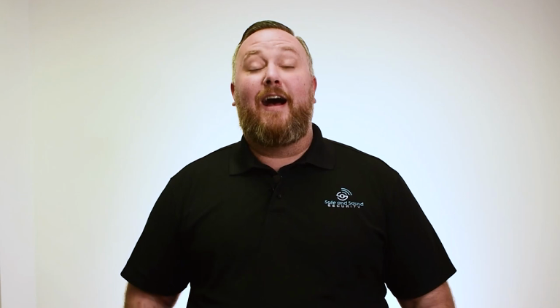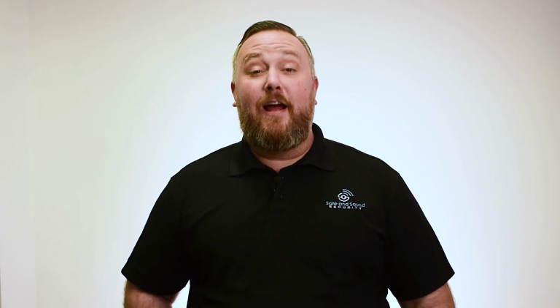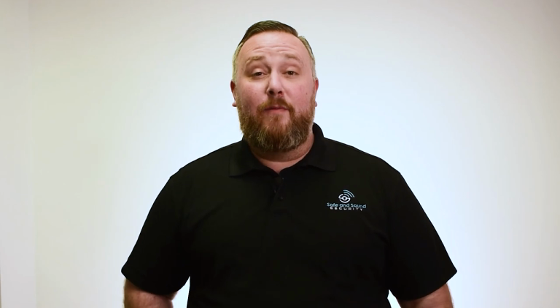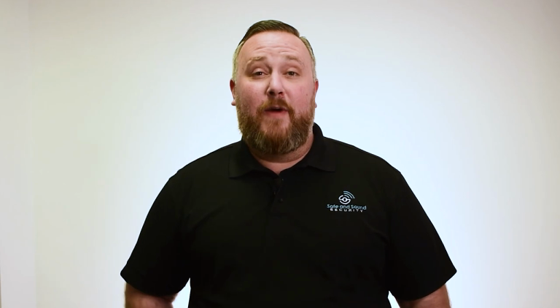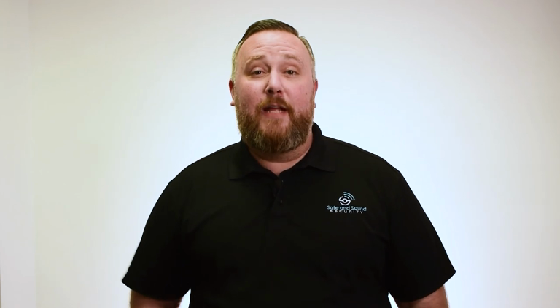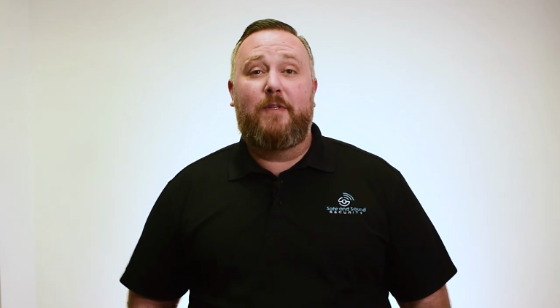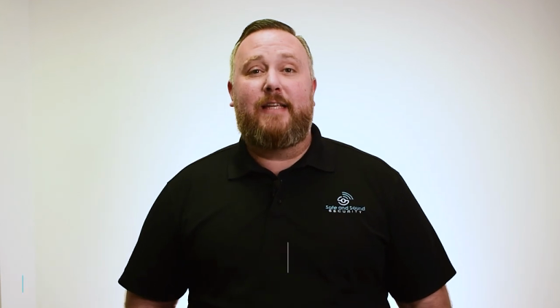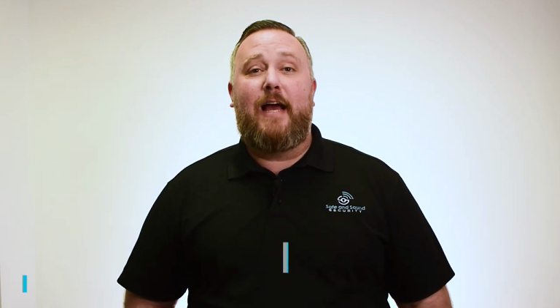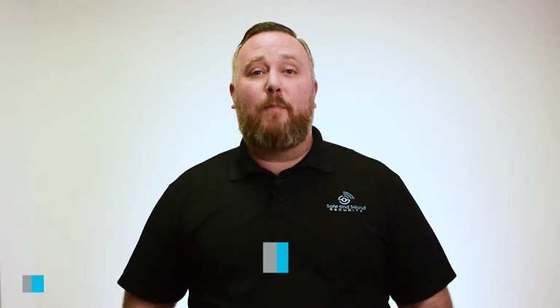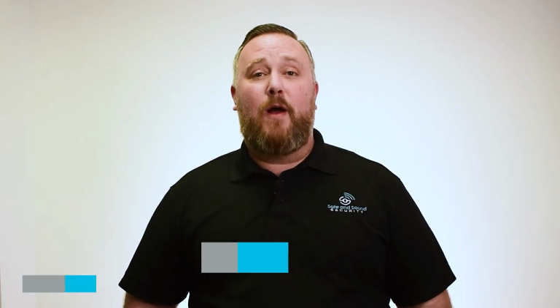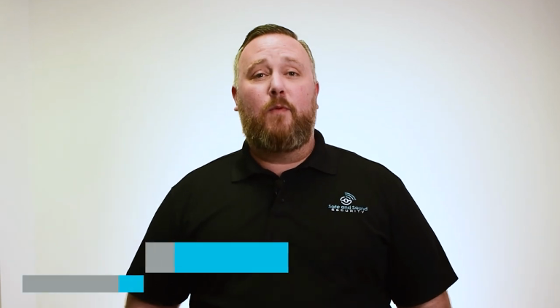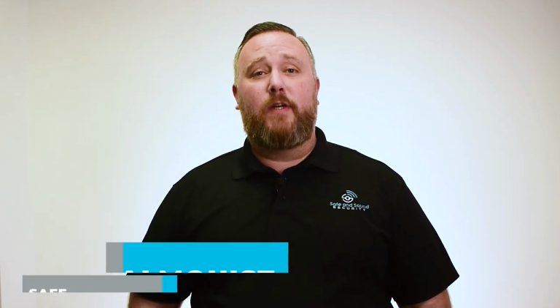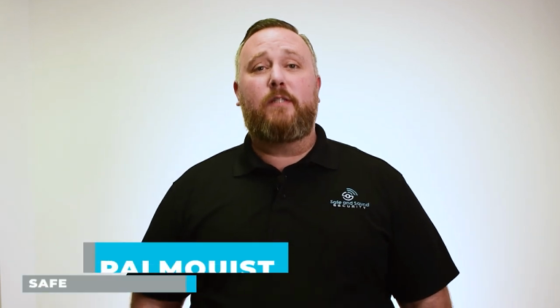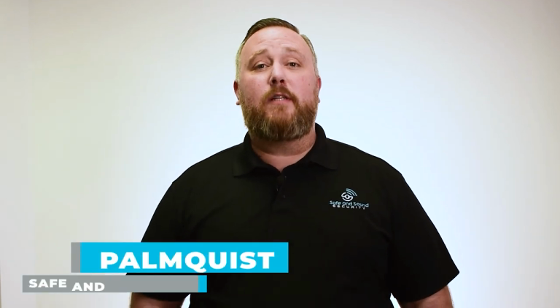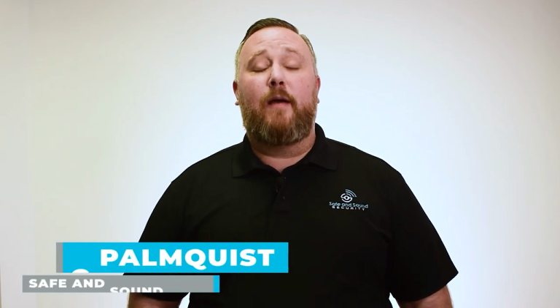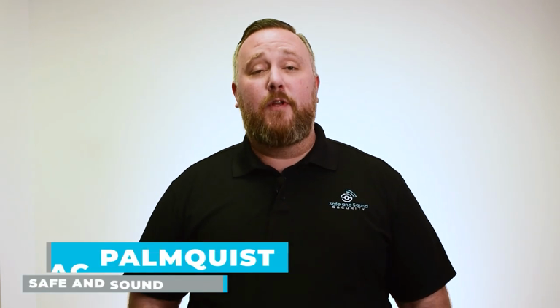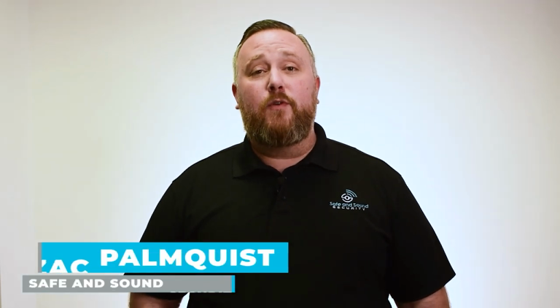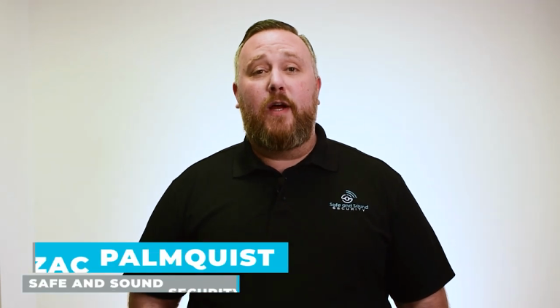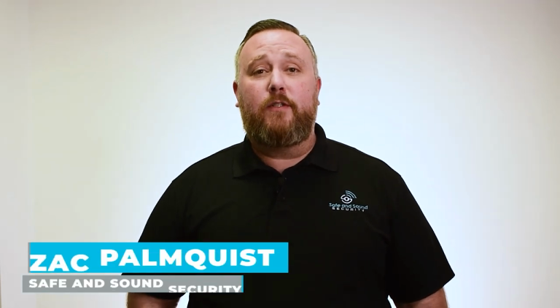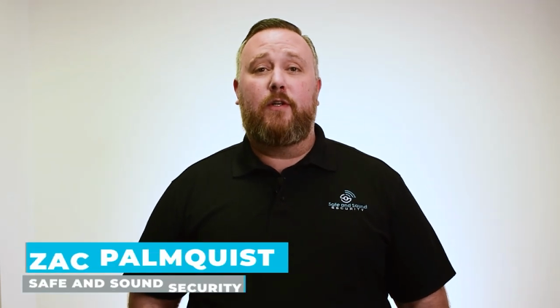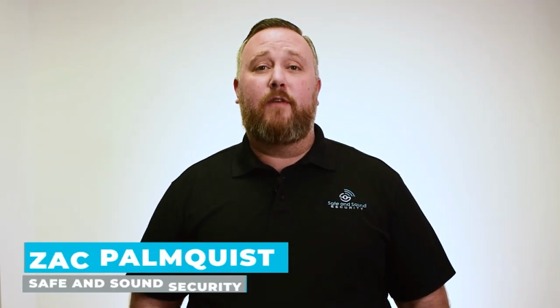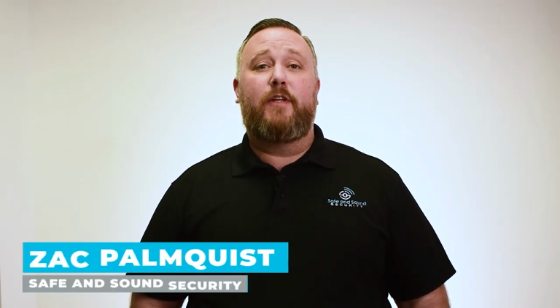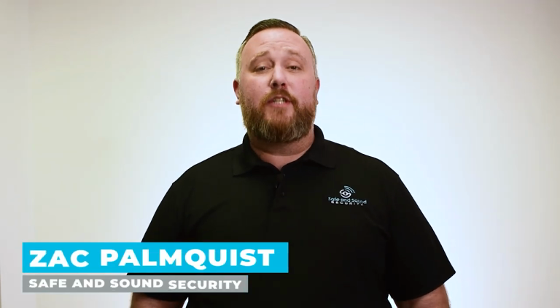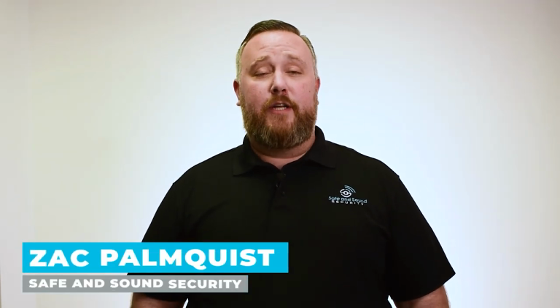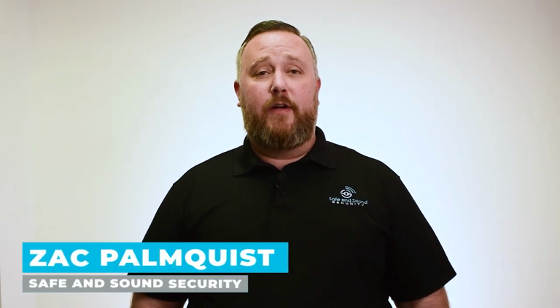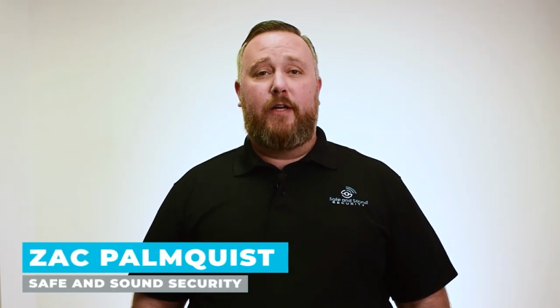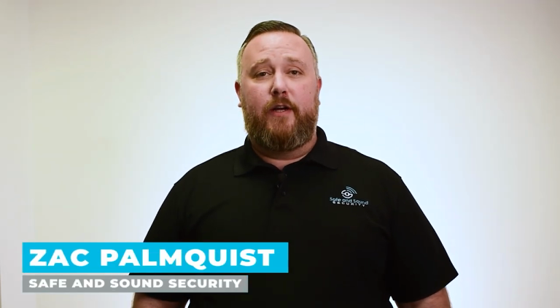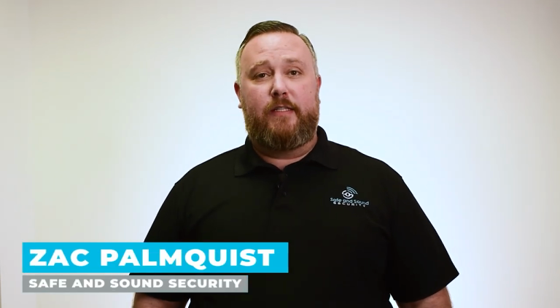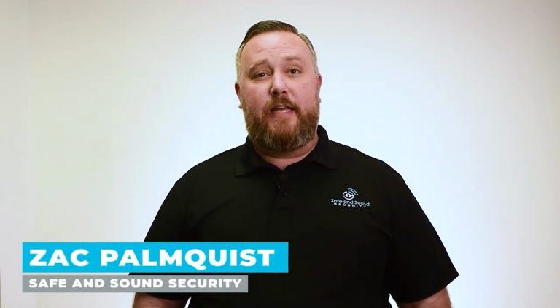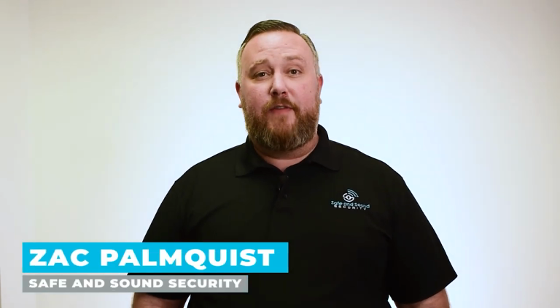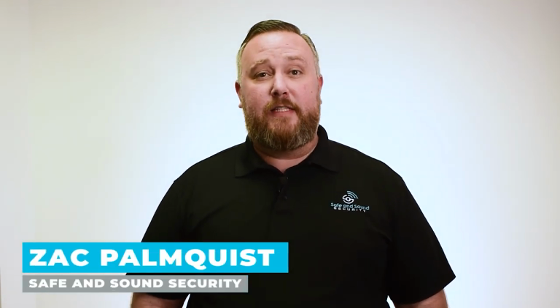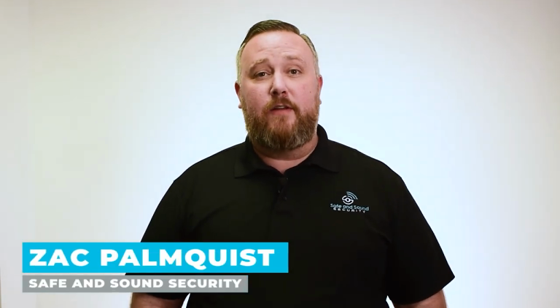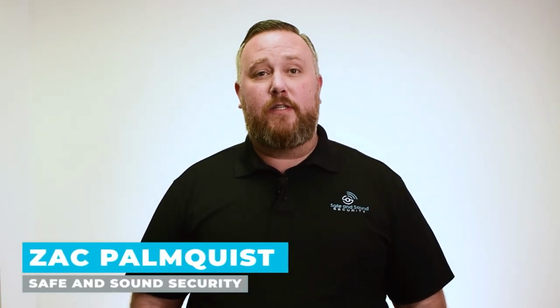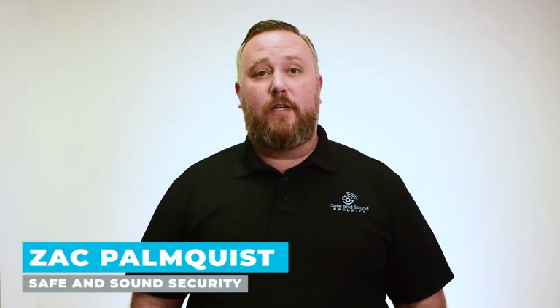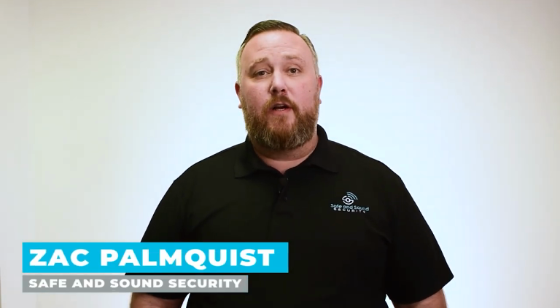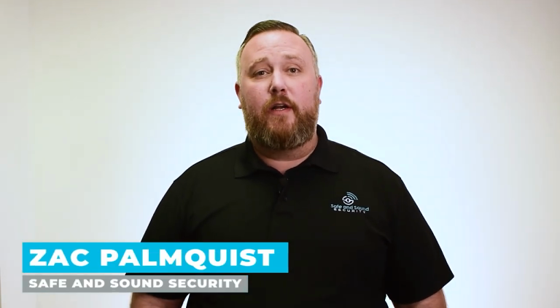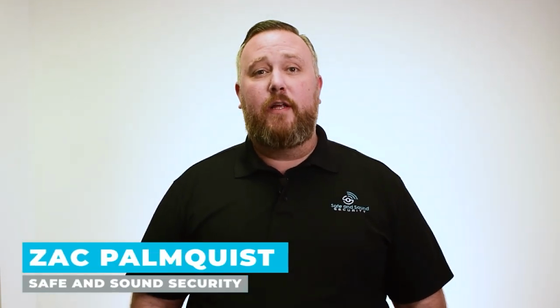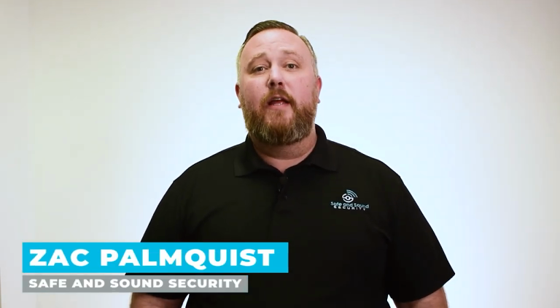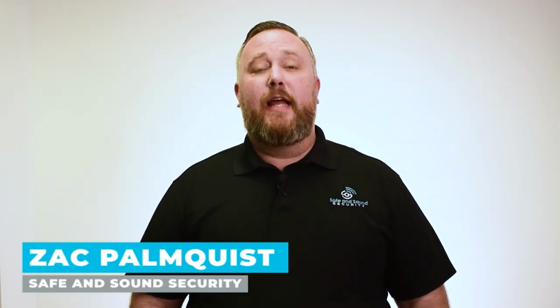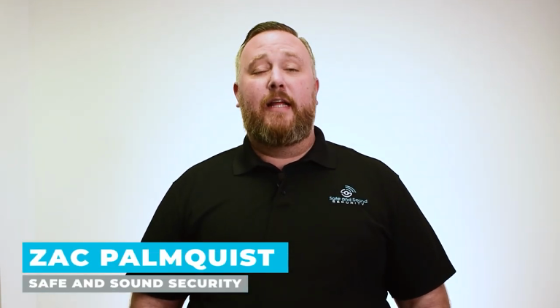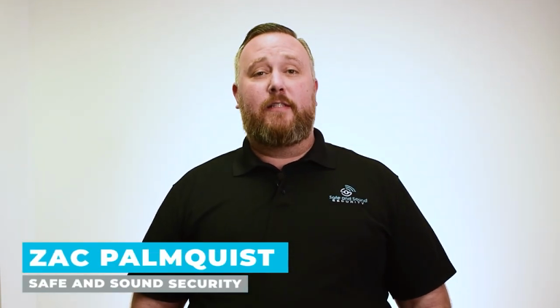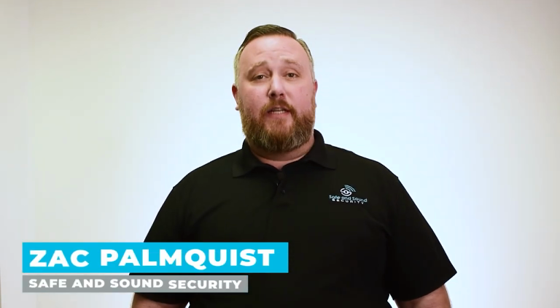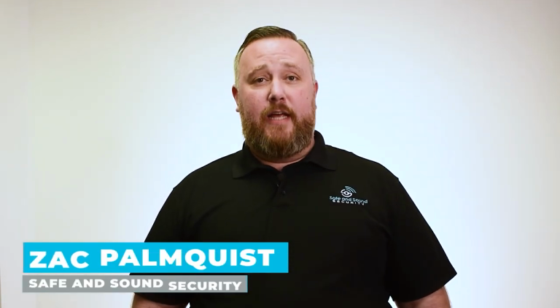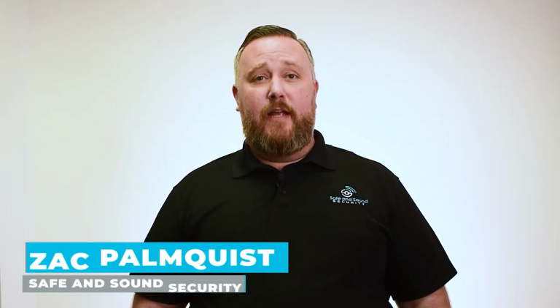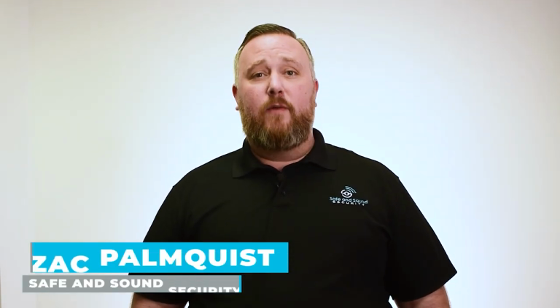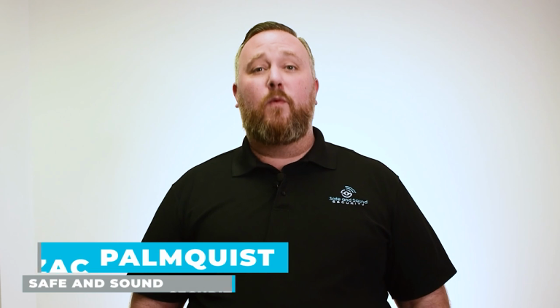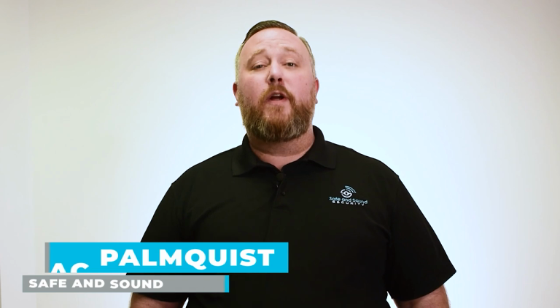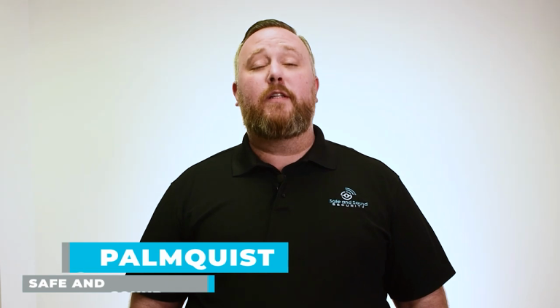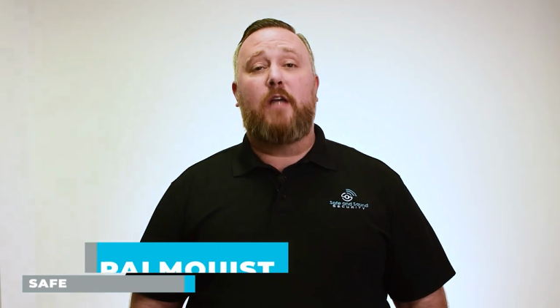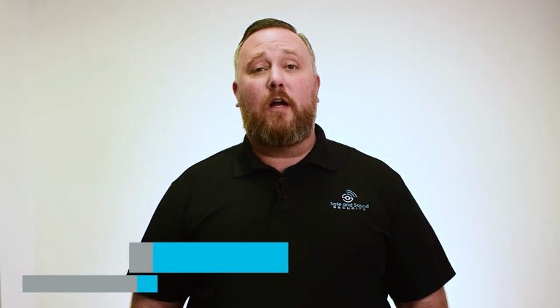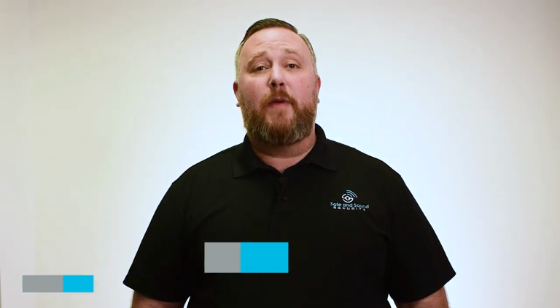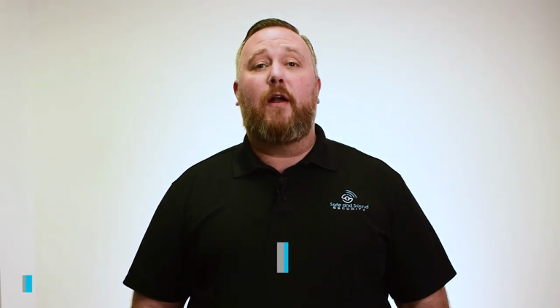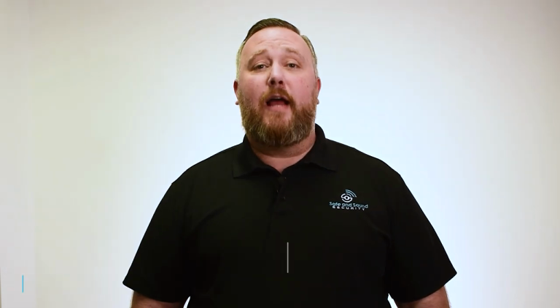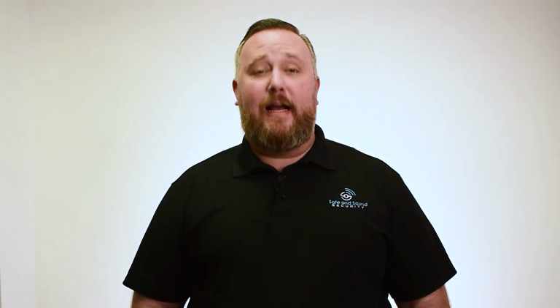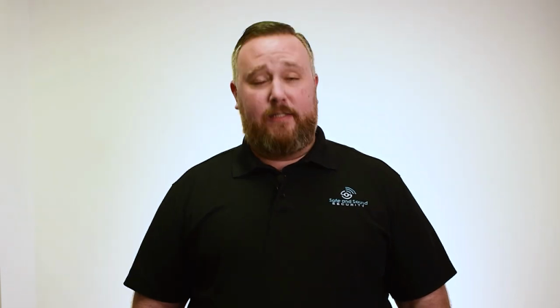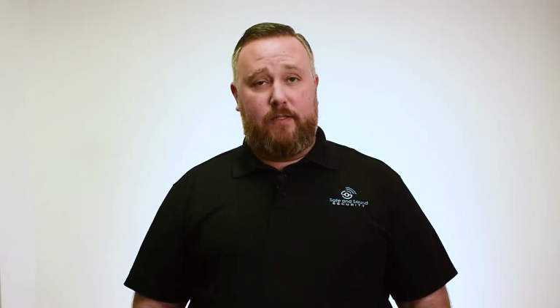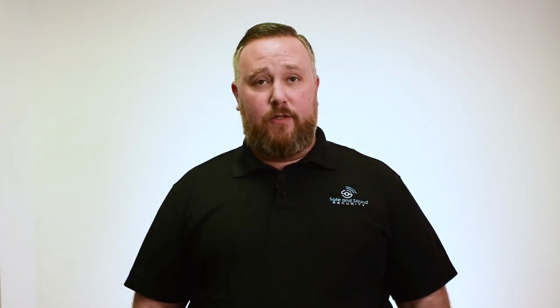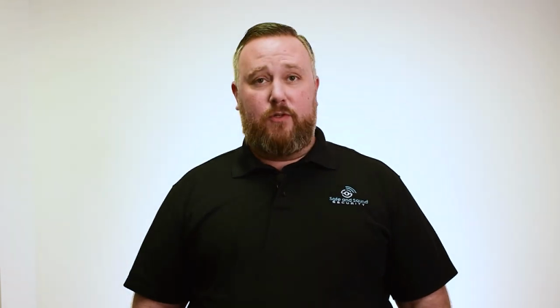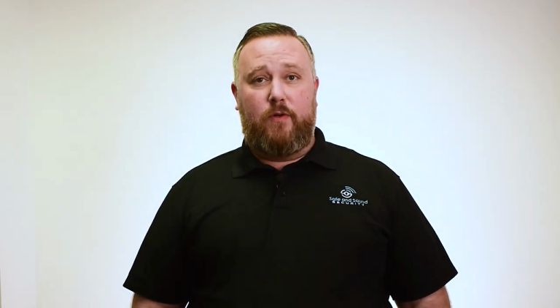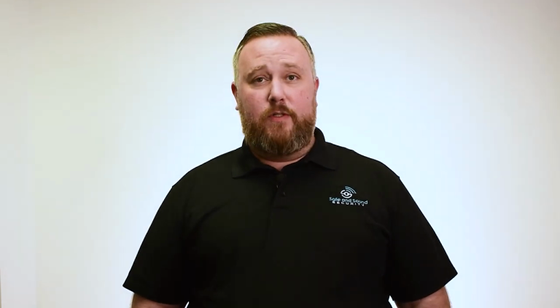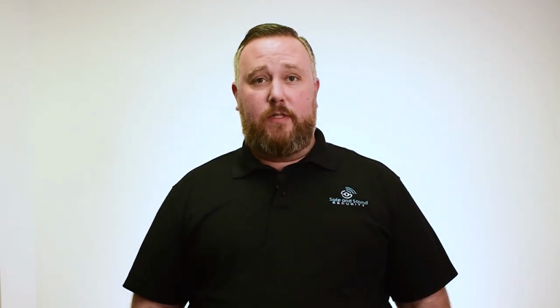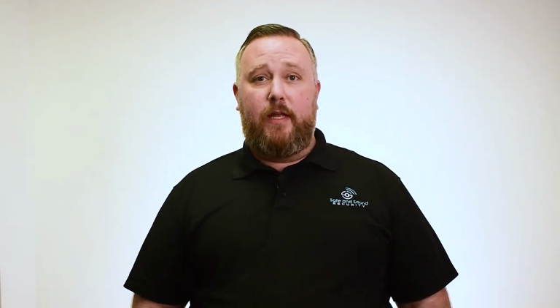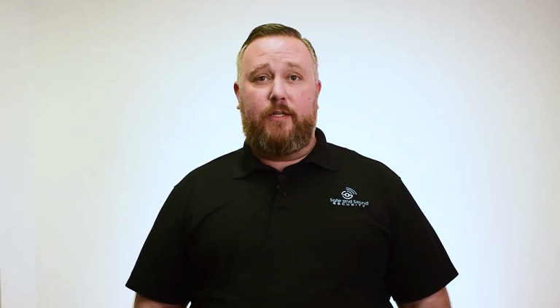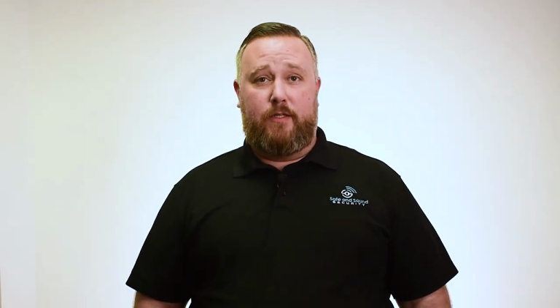Hi, my name is Zach Pompquist. I'm the Director of Engineering here at Safe and Sound Security, and today we're going to talk about access control installations.